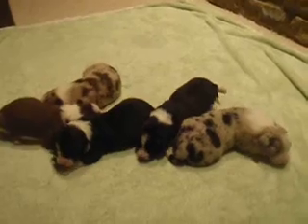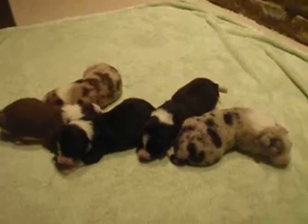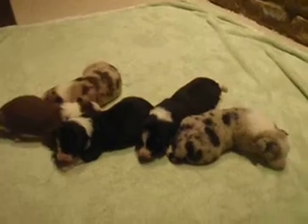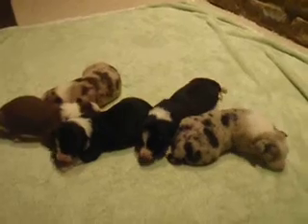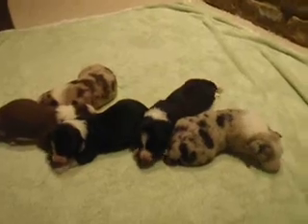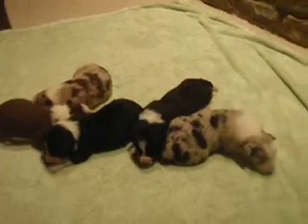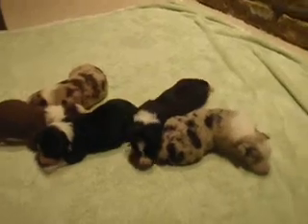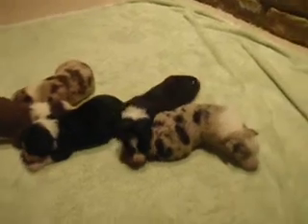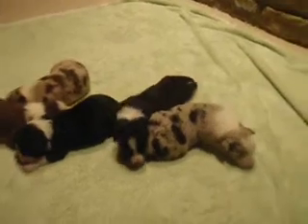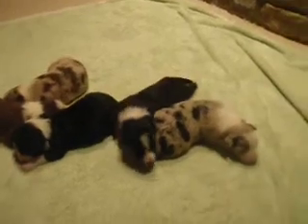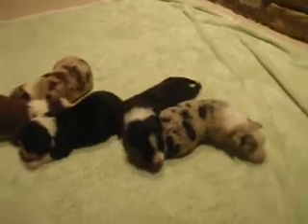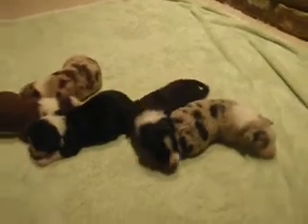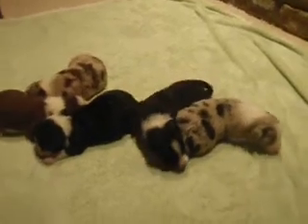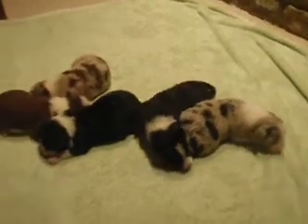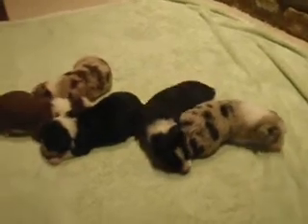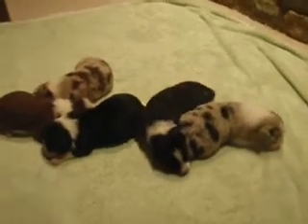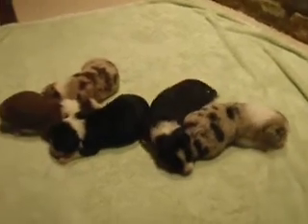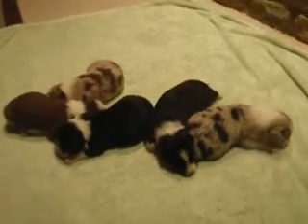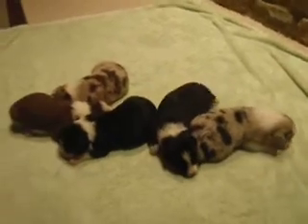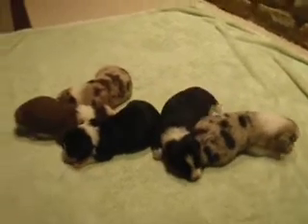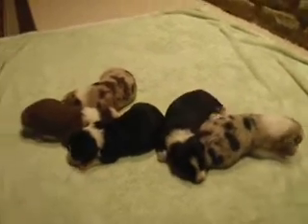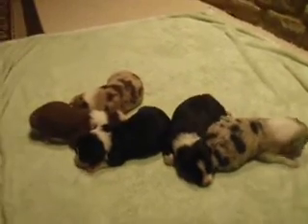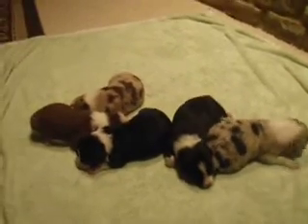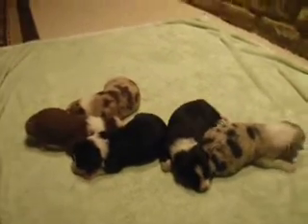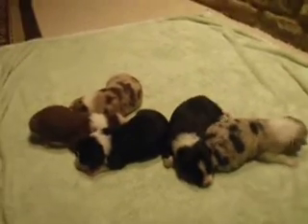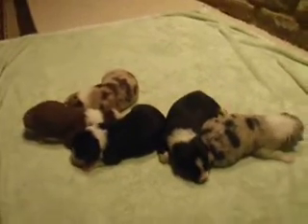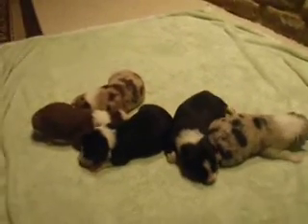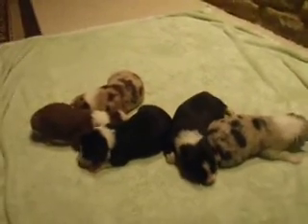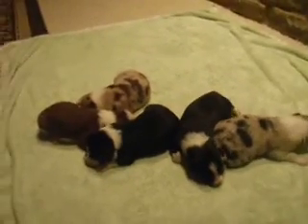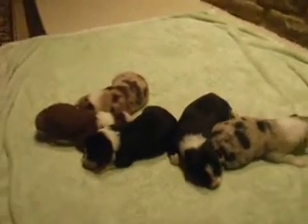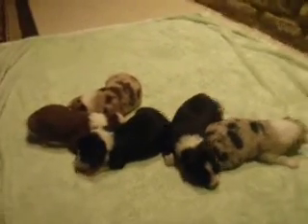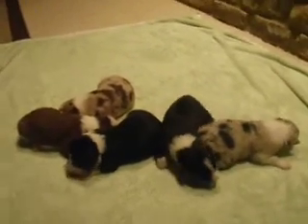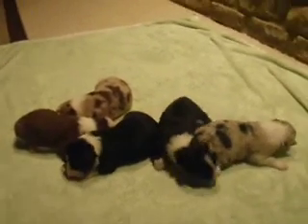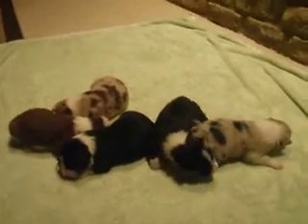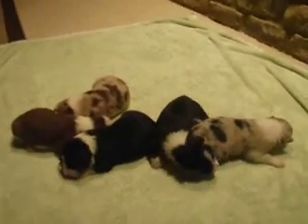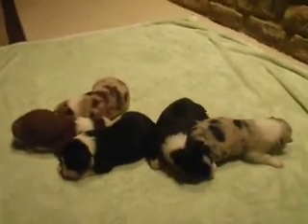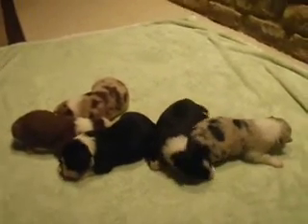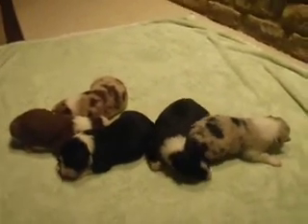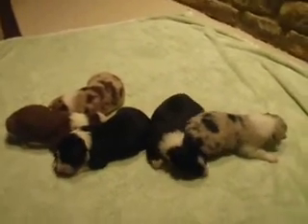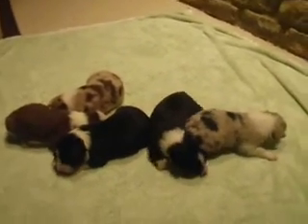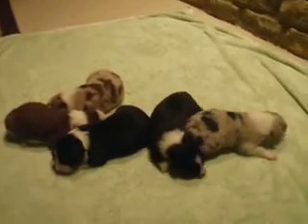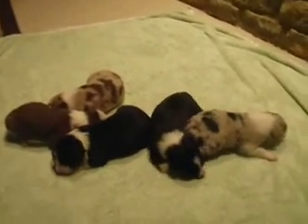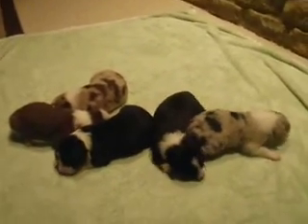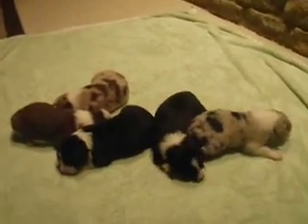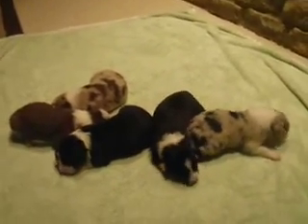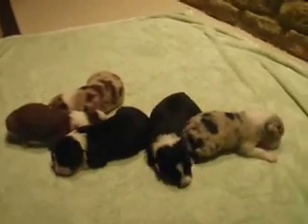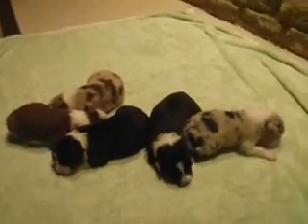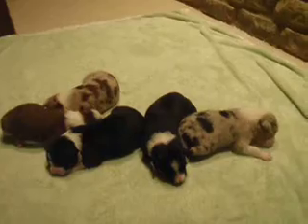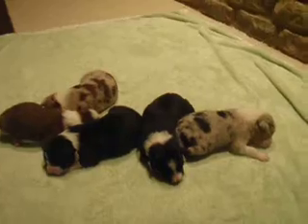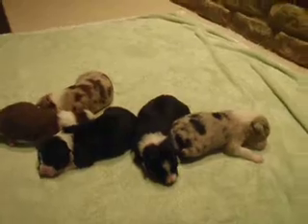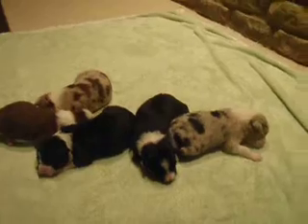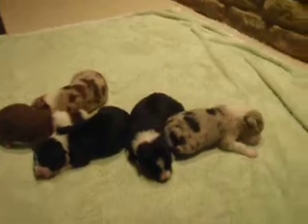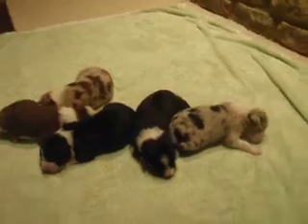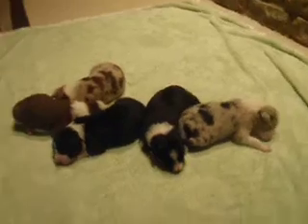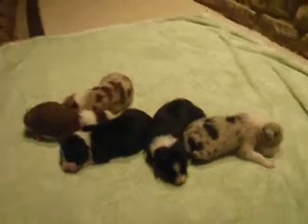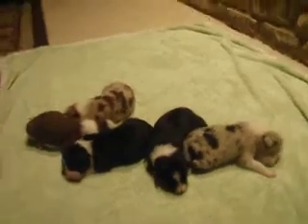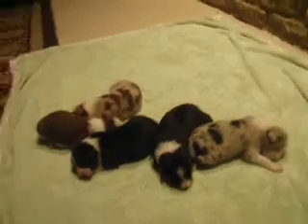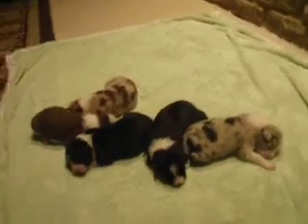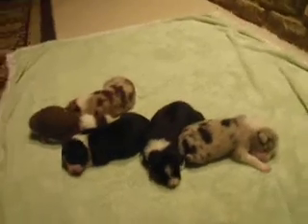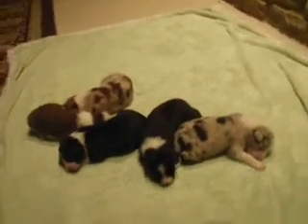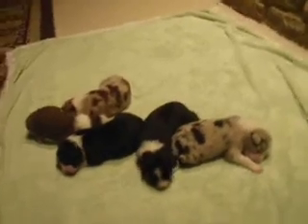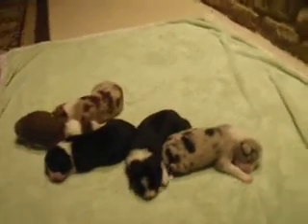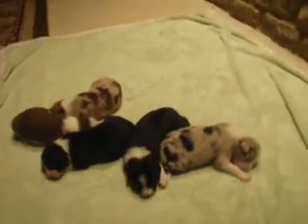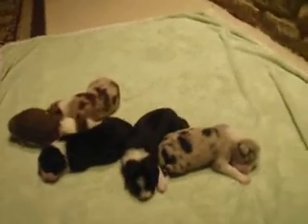Any tail wagging? No, because they're not eating right now. Anyway, enjoy.